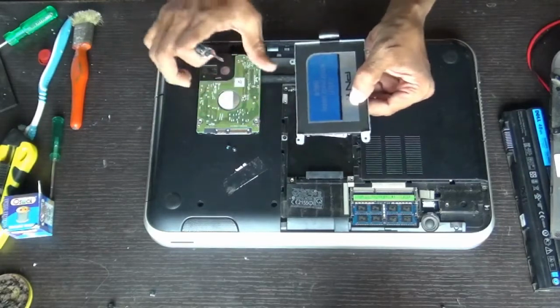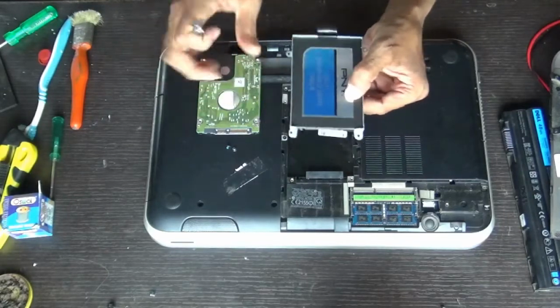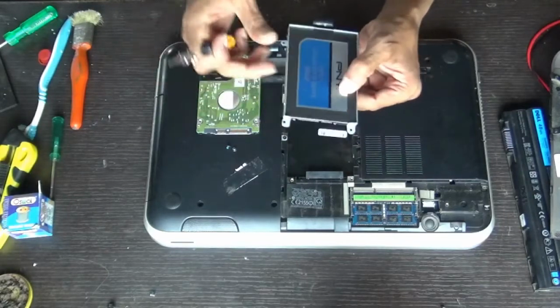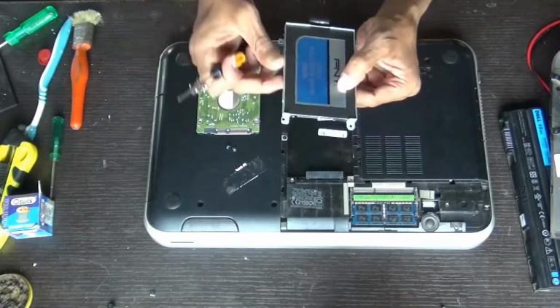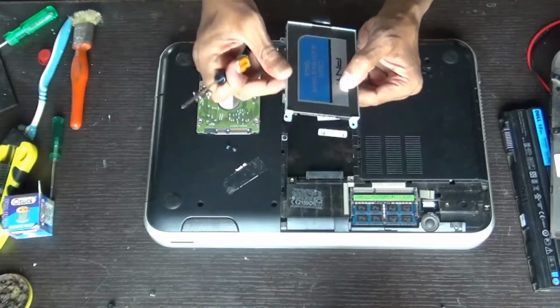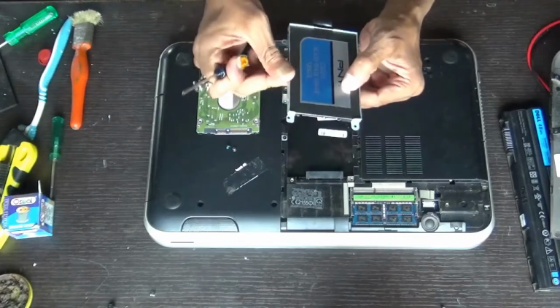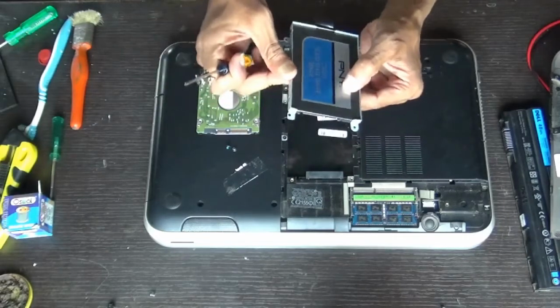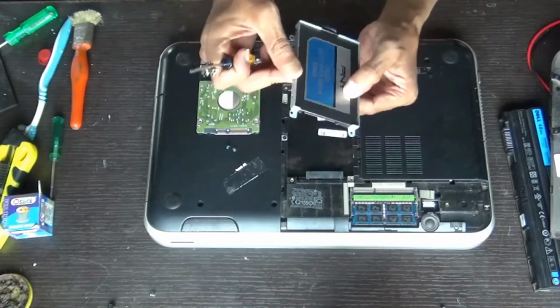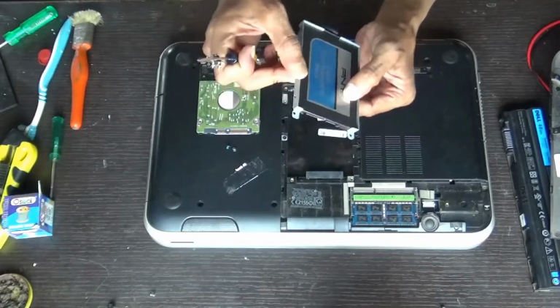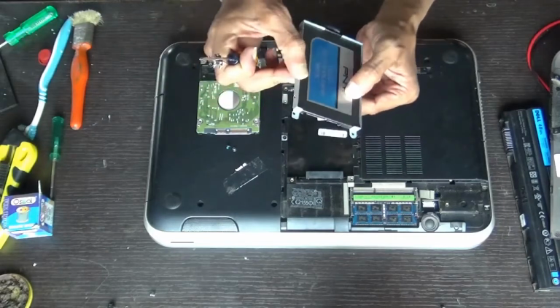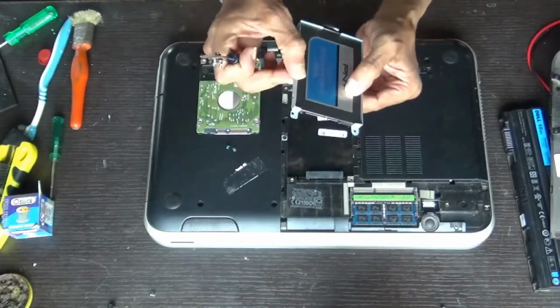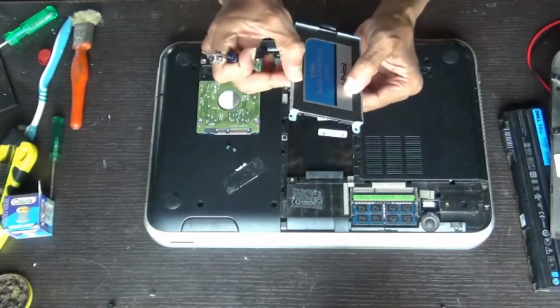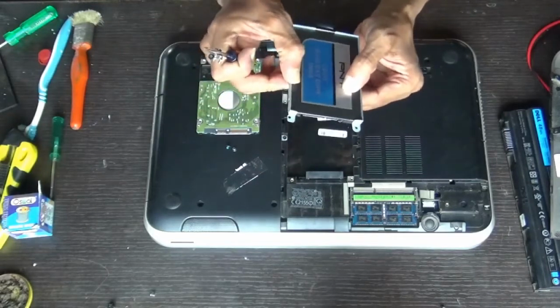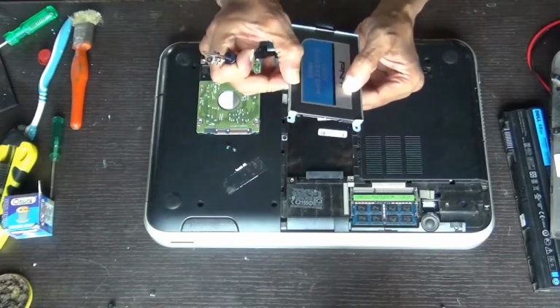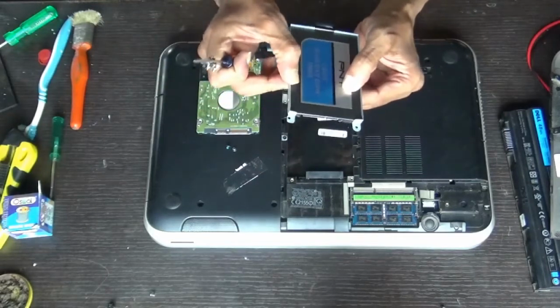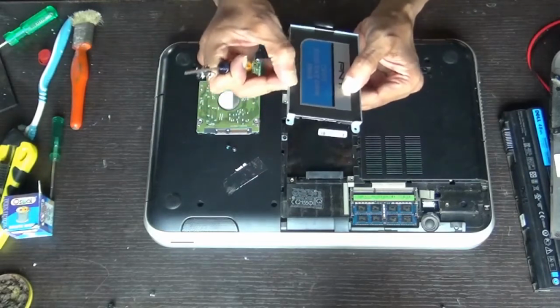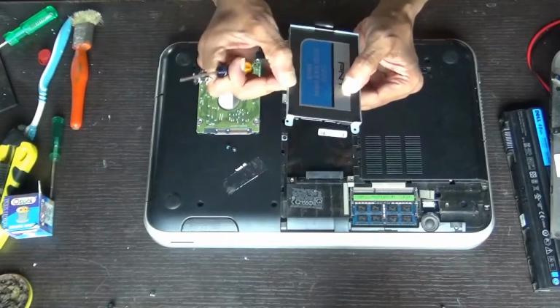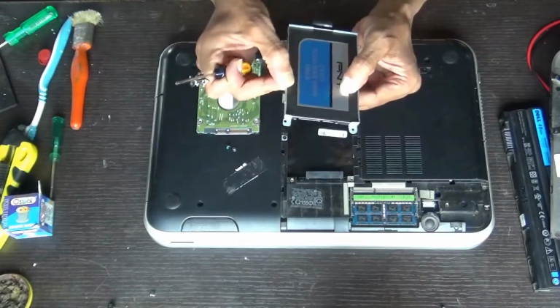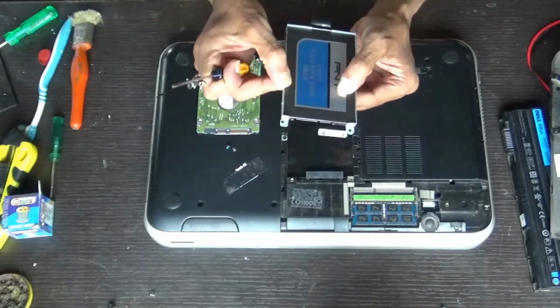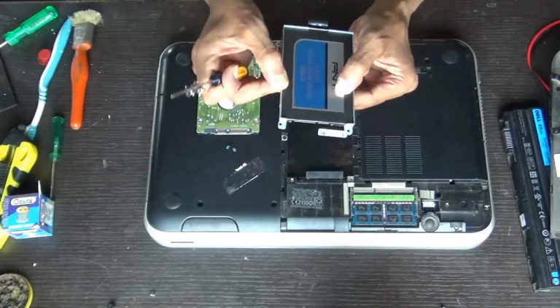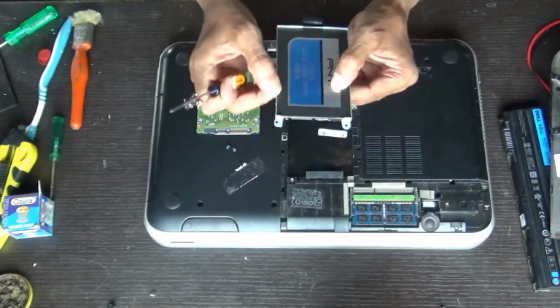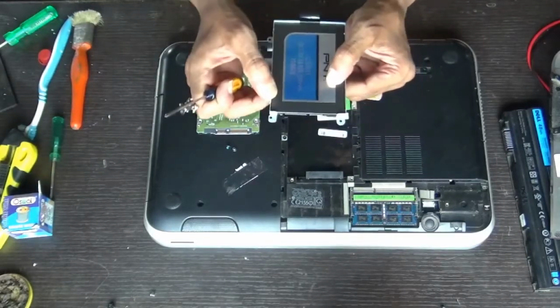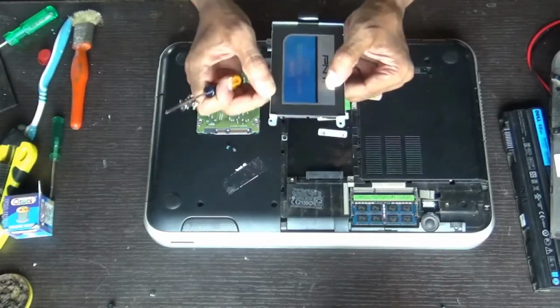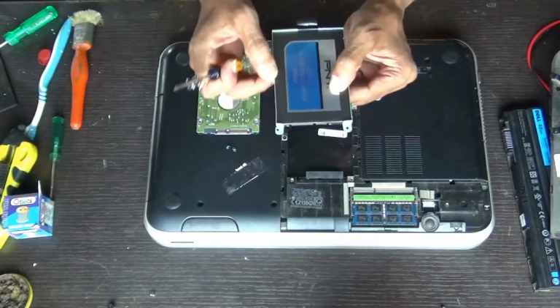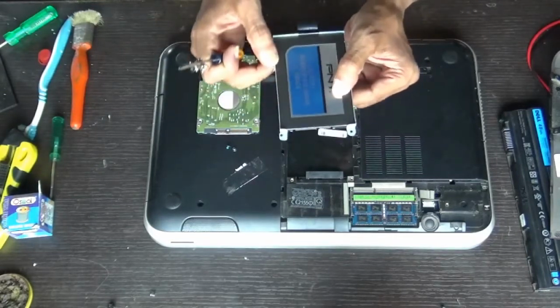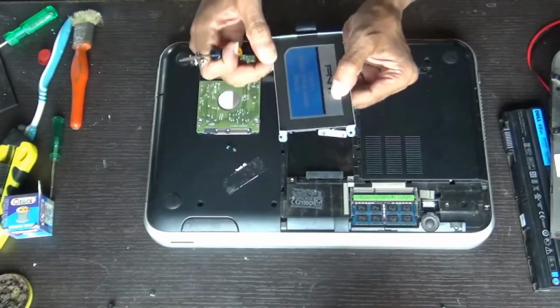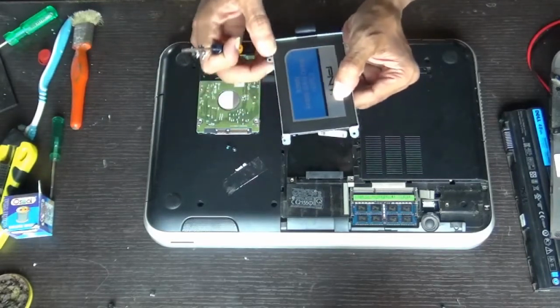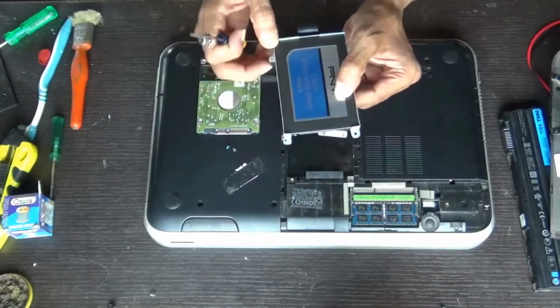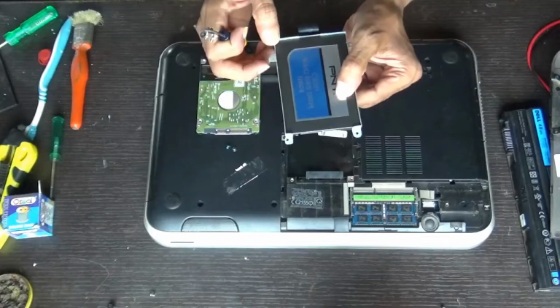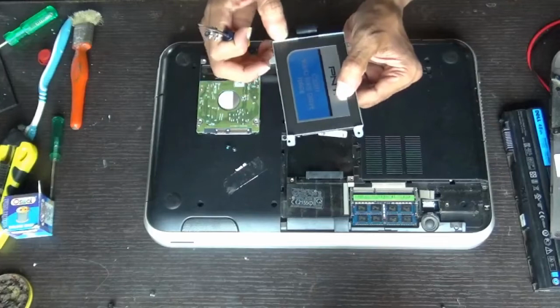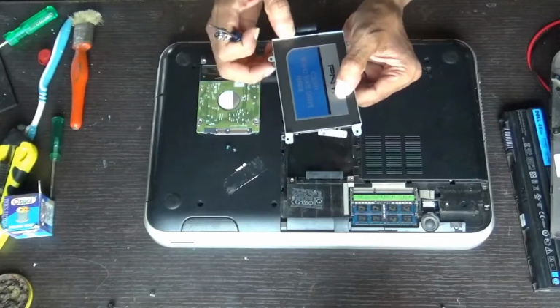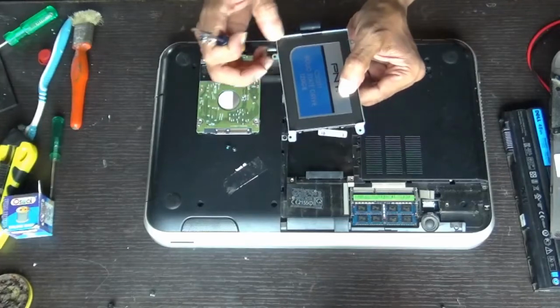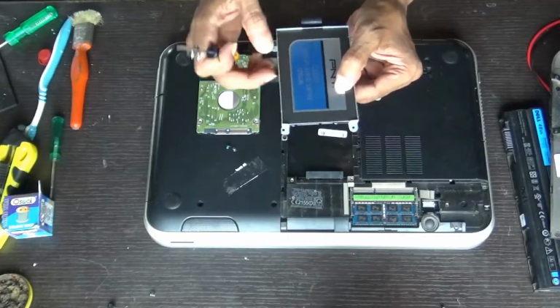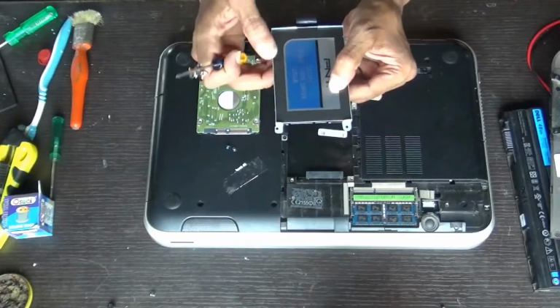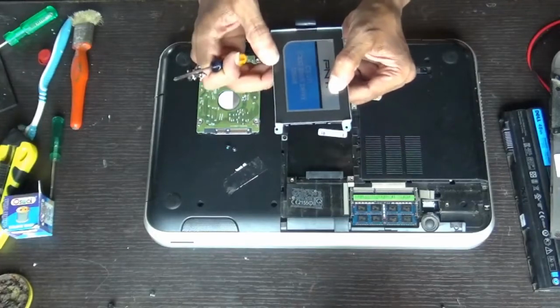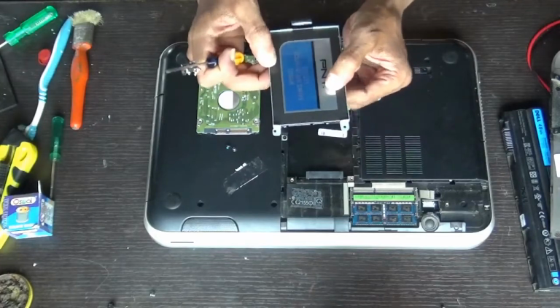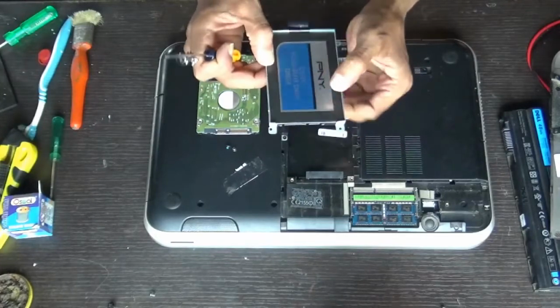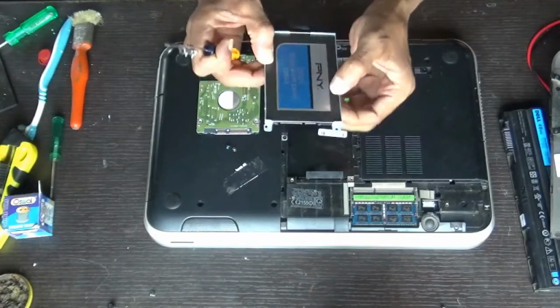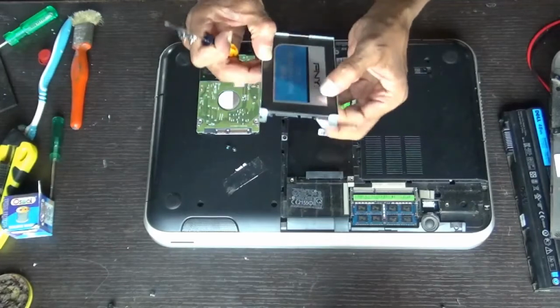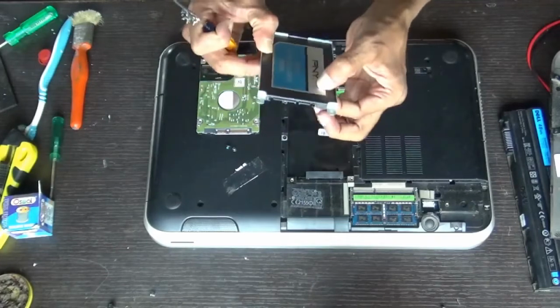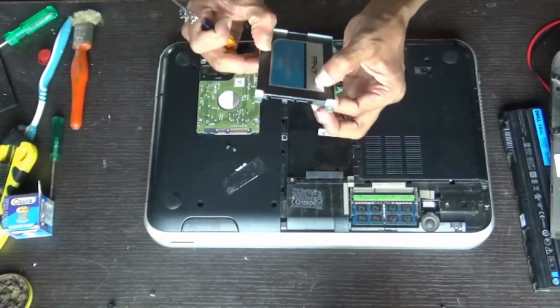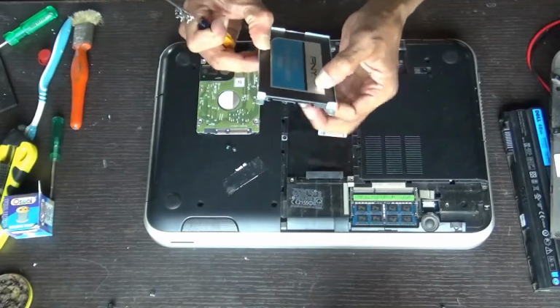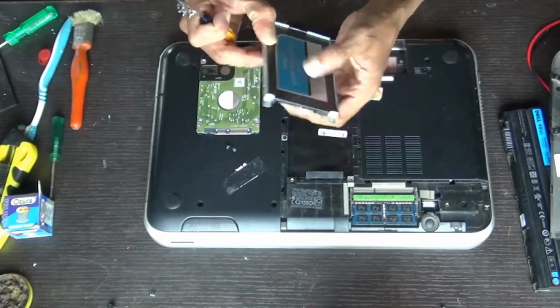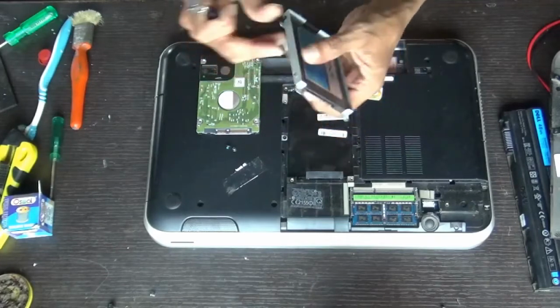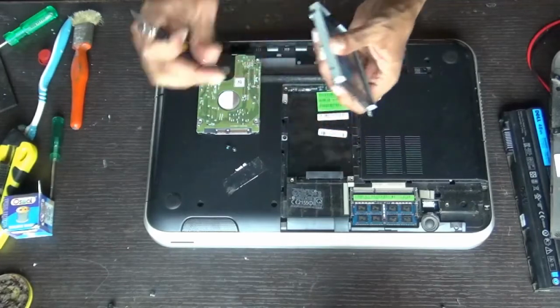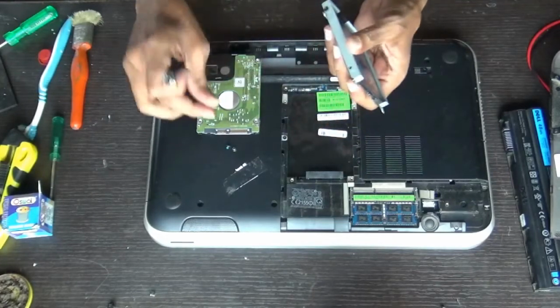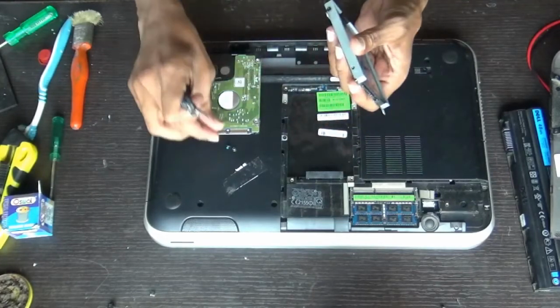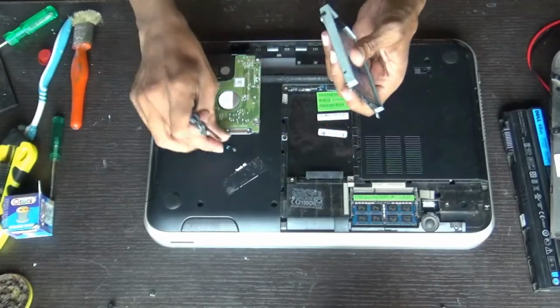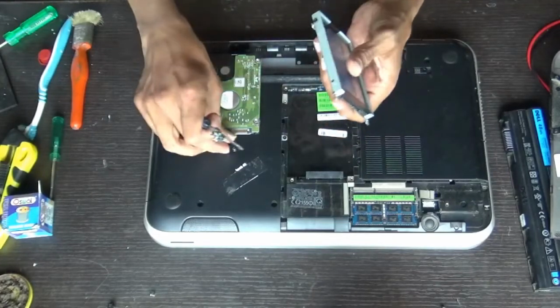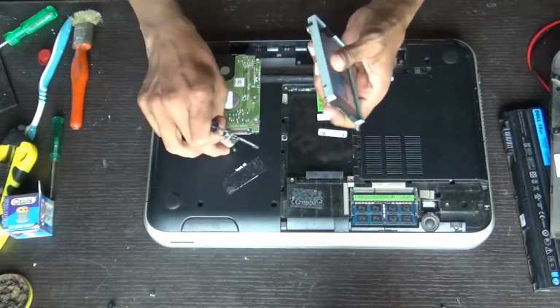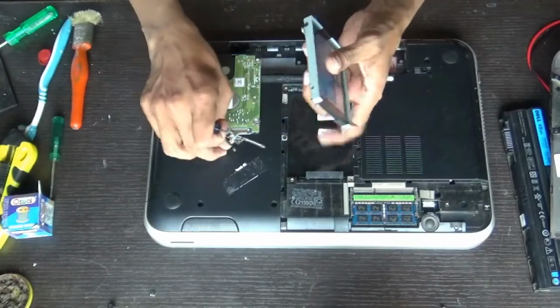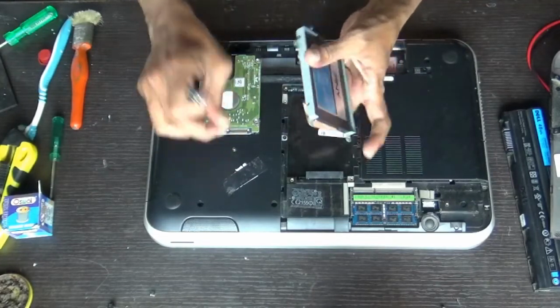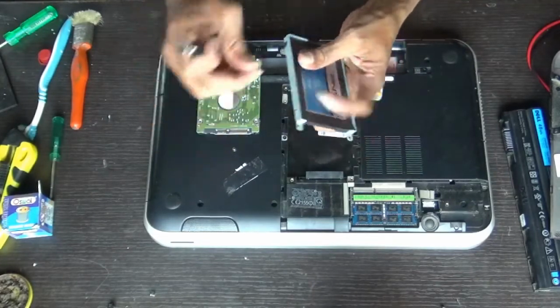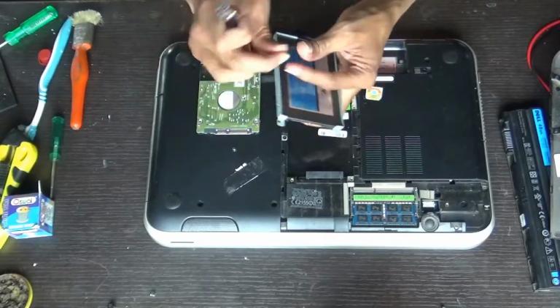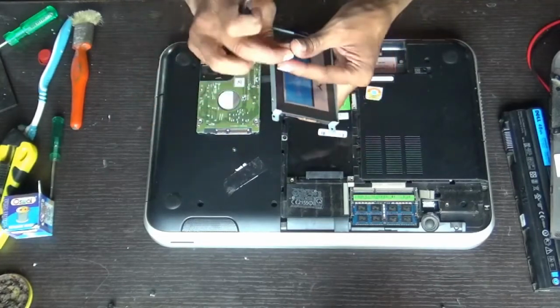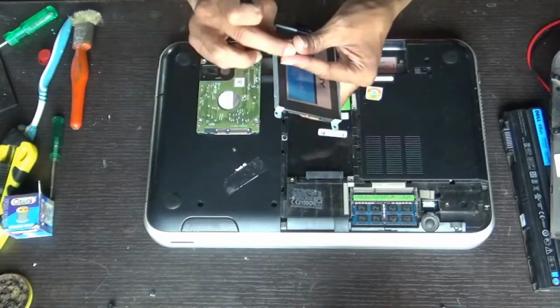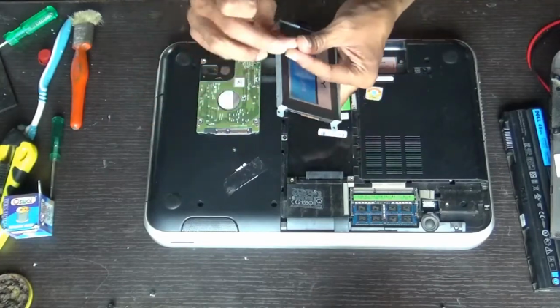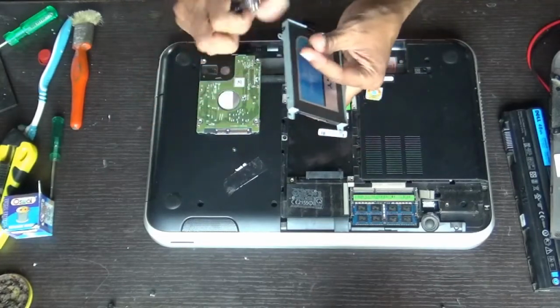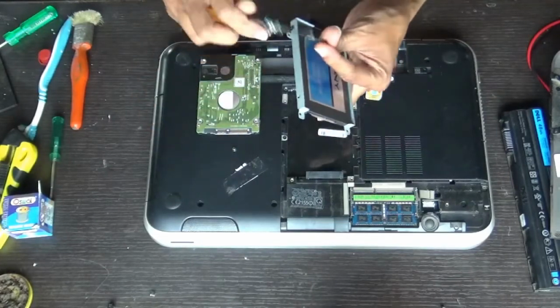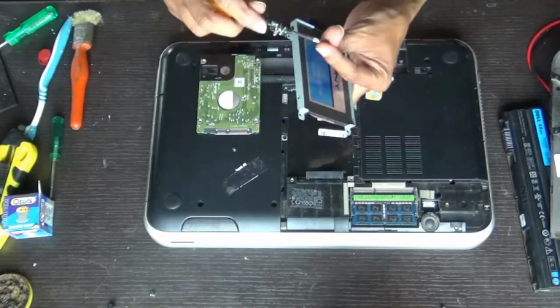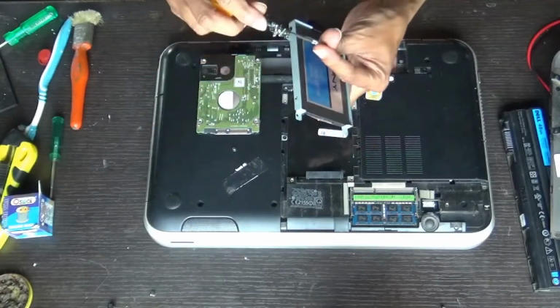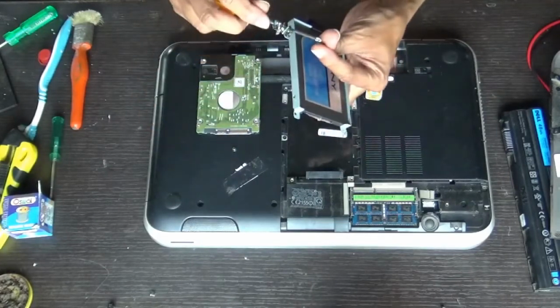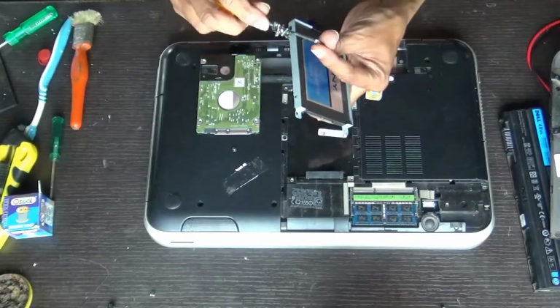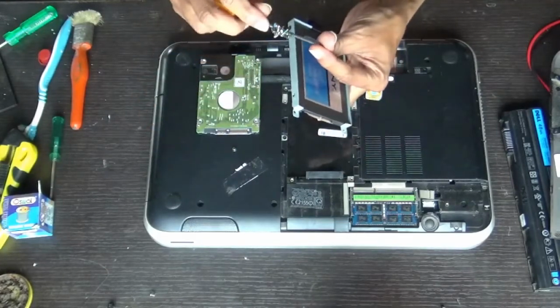Don't worry about the thickness of the hard disk — the old one was as thick as the holder, but this new solid-state drive is slimmer.